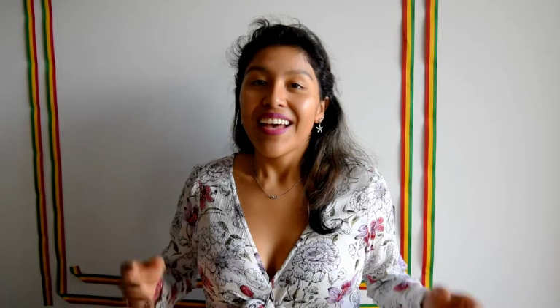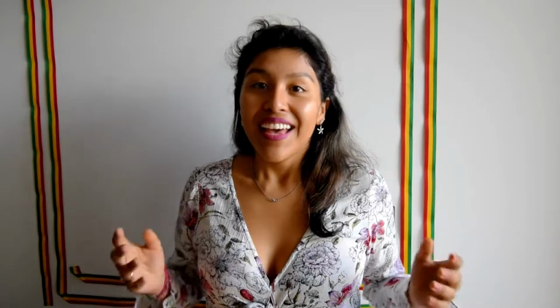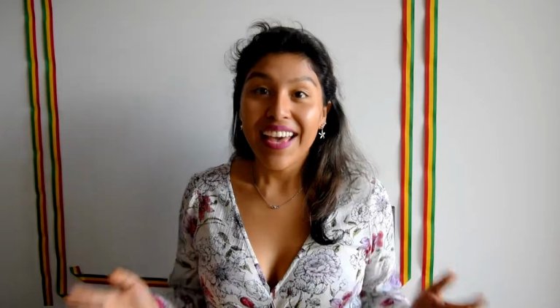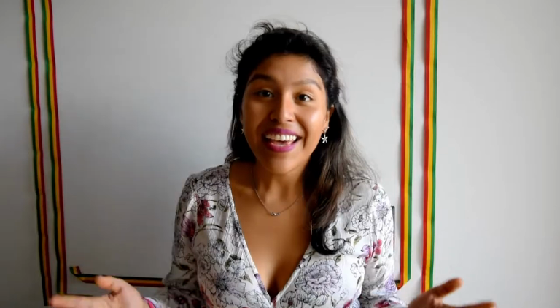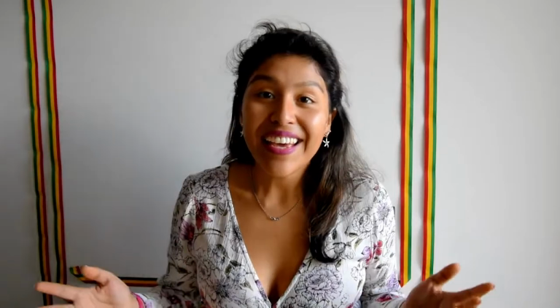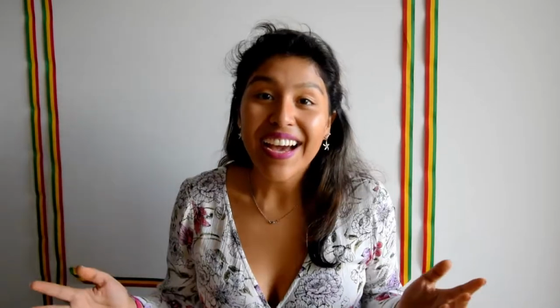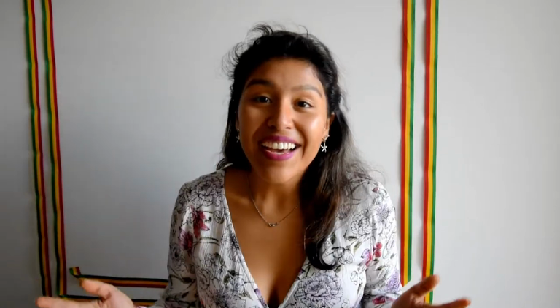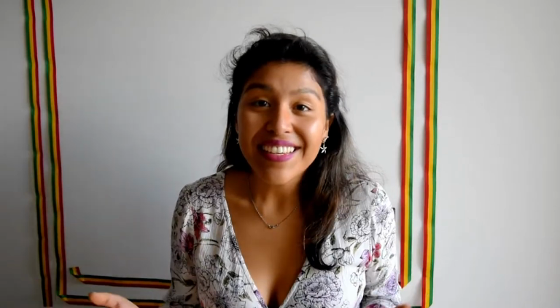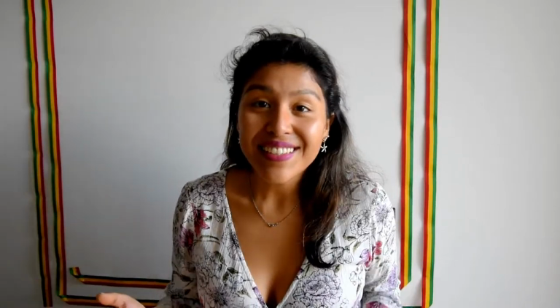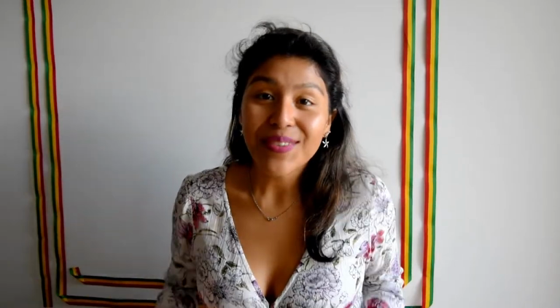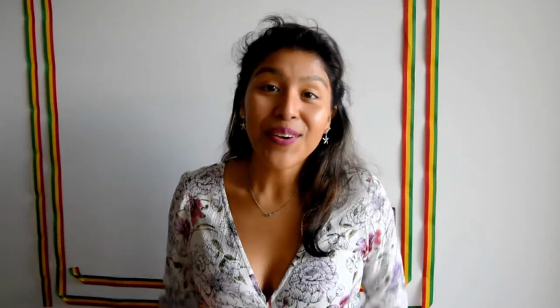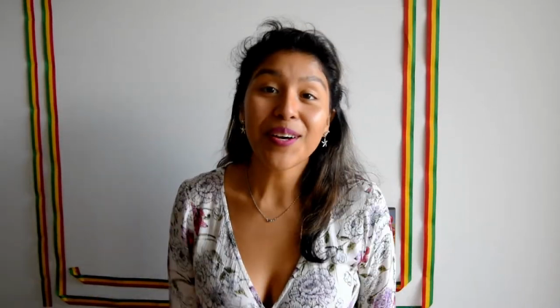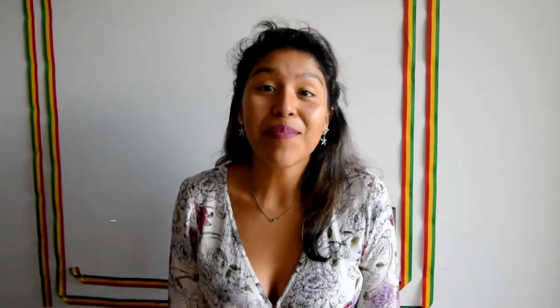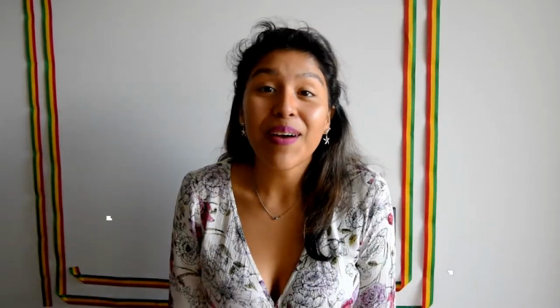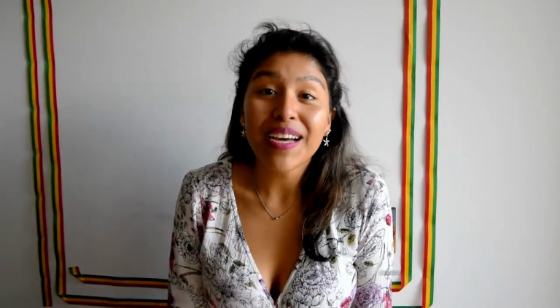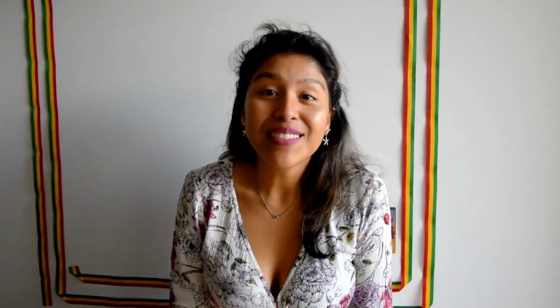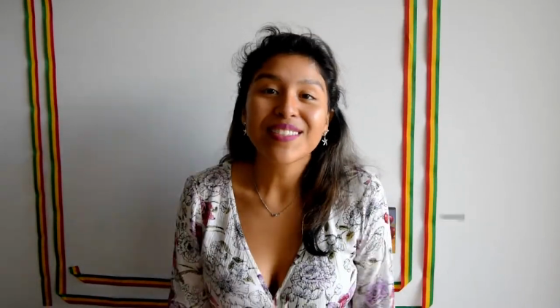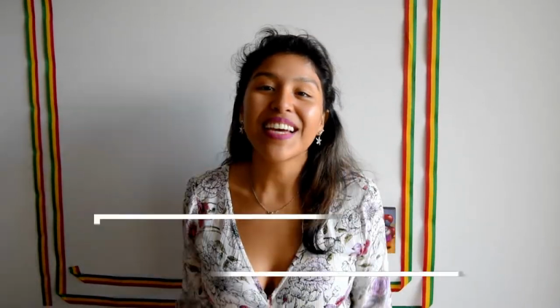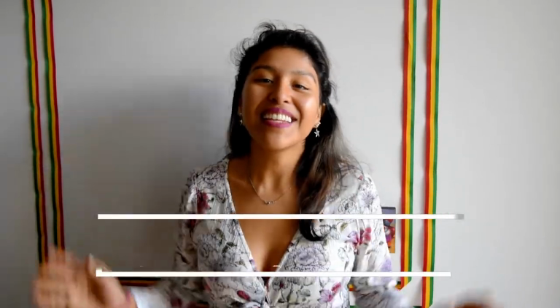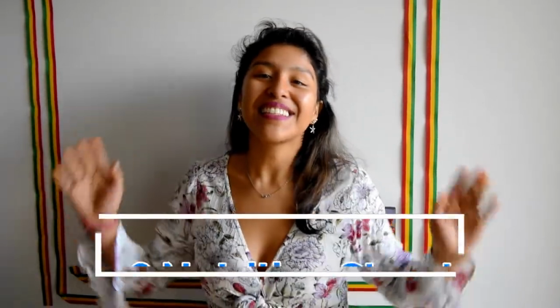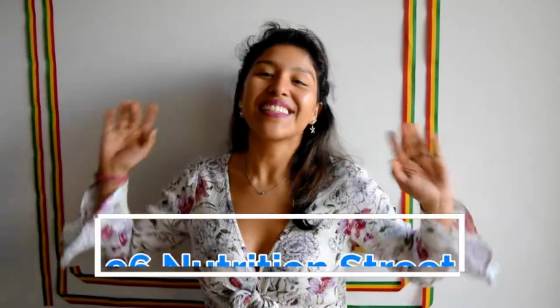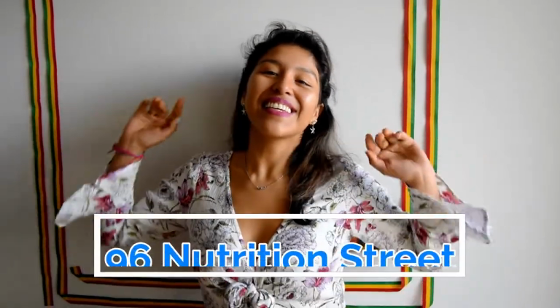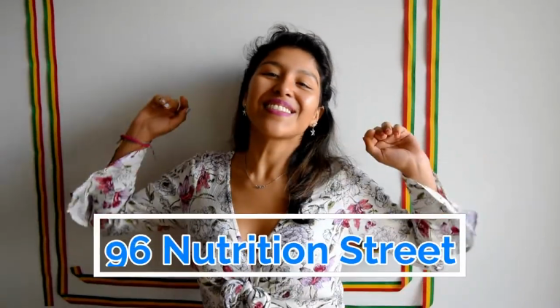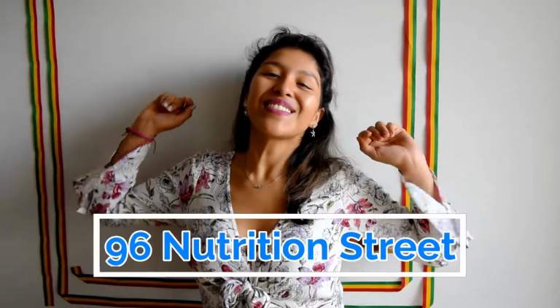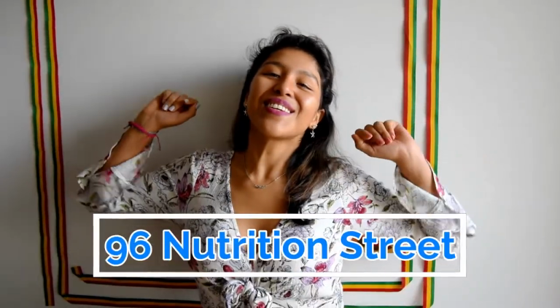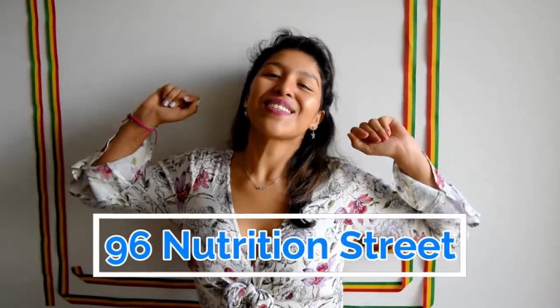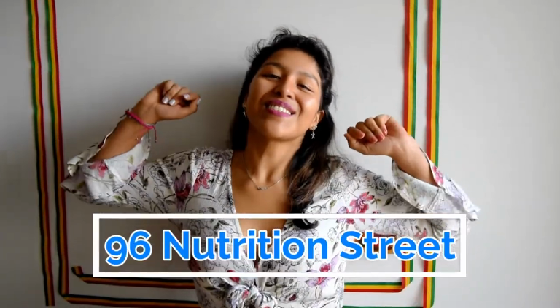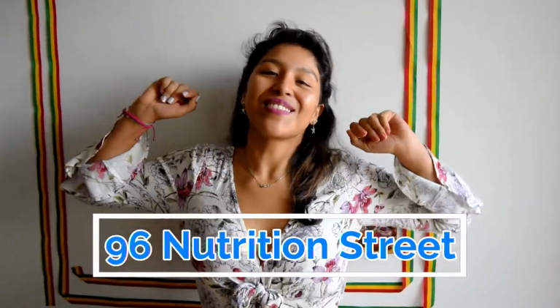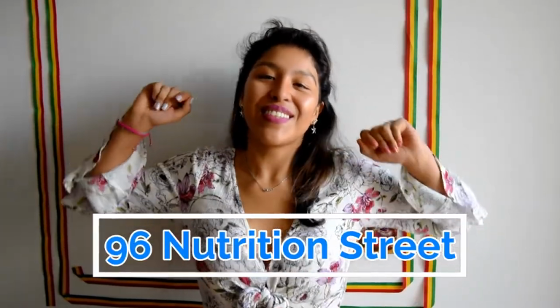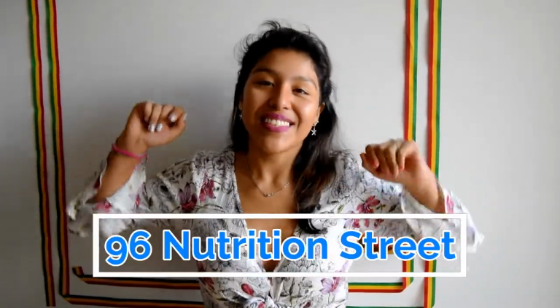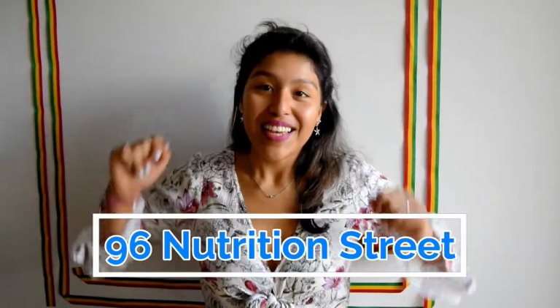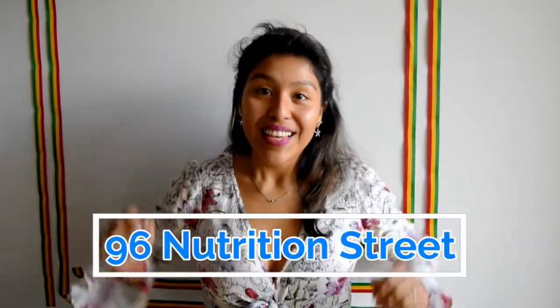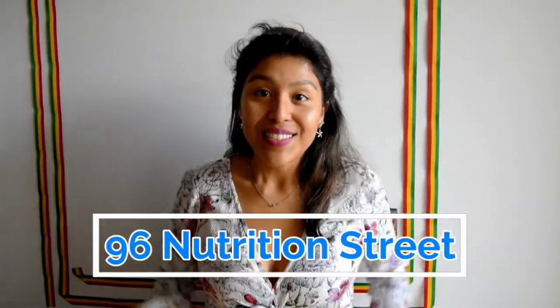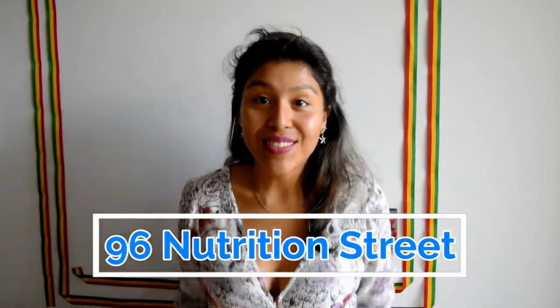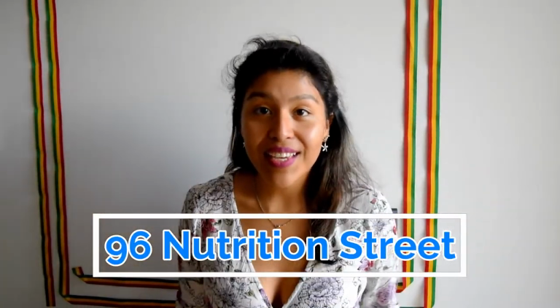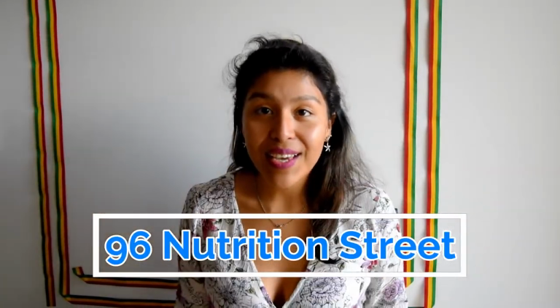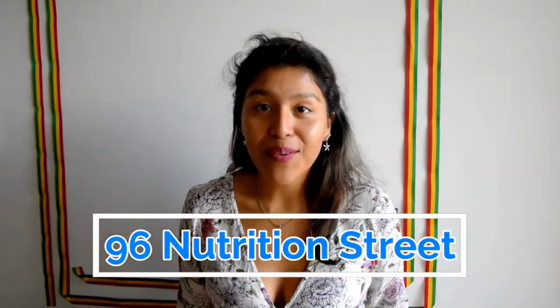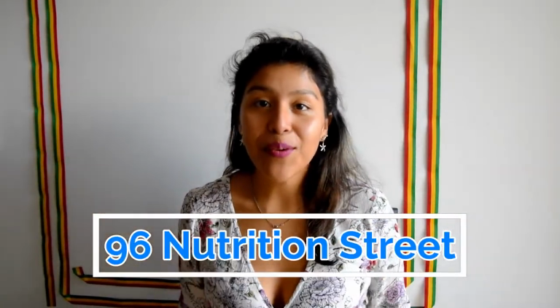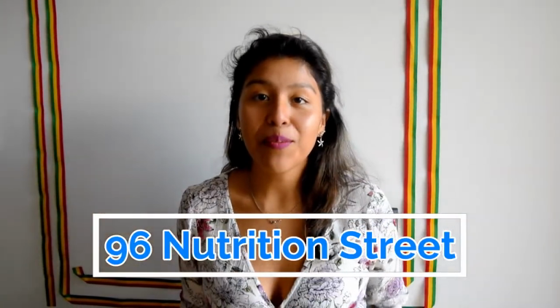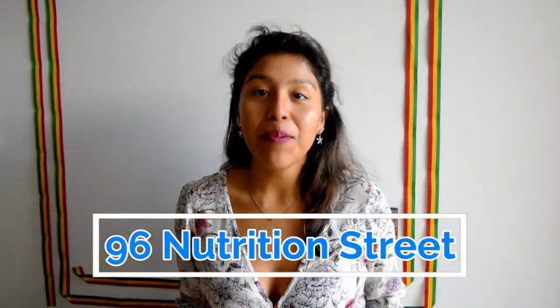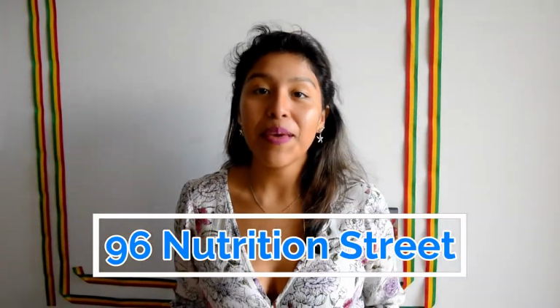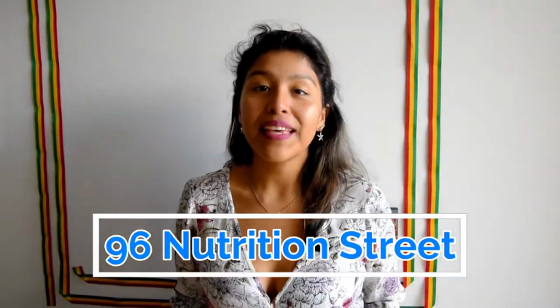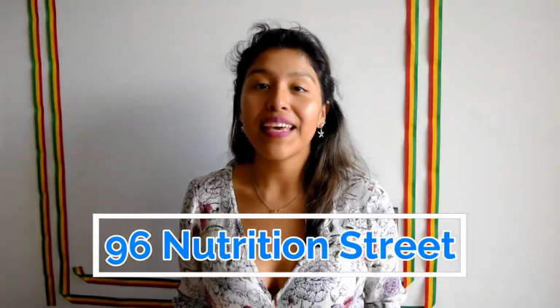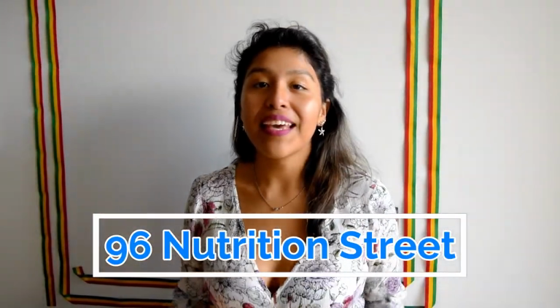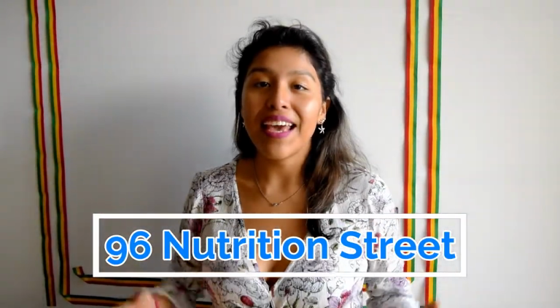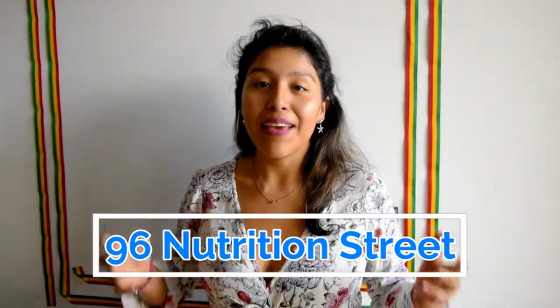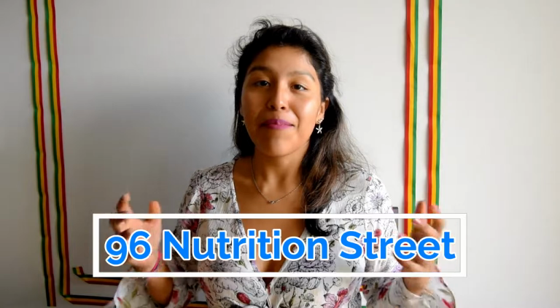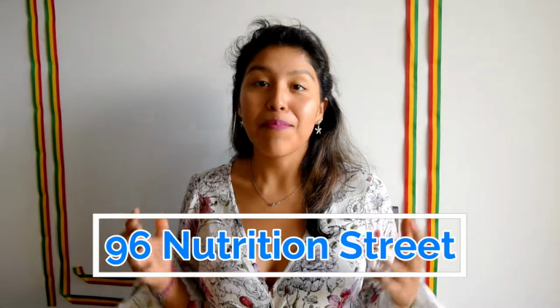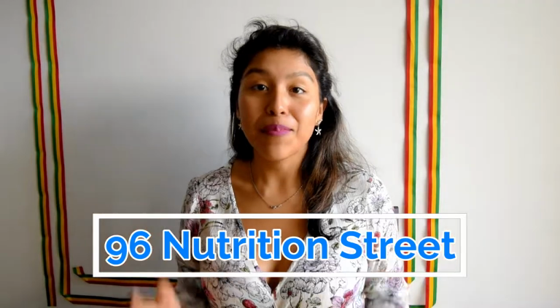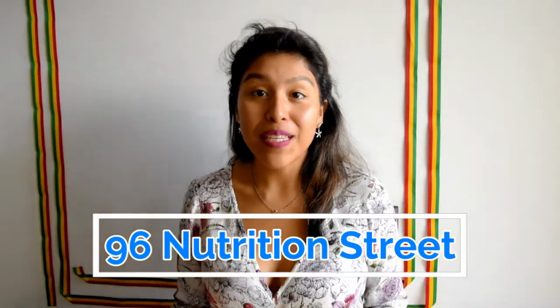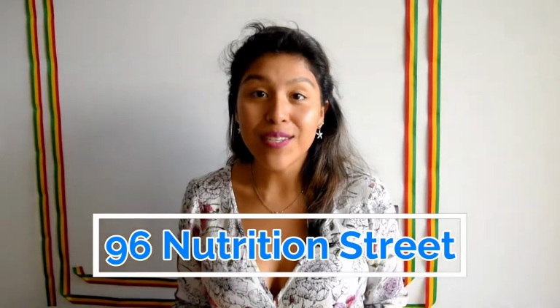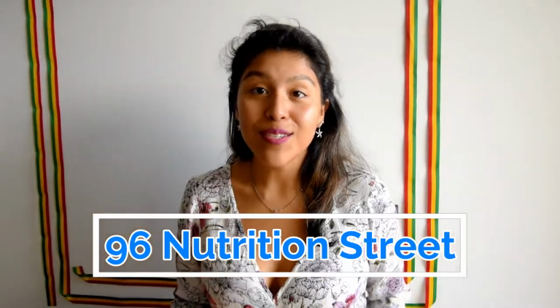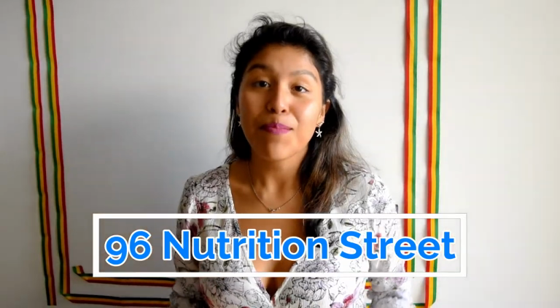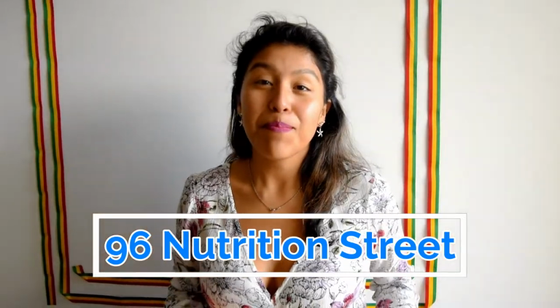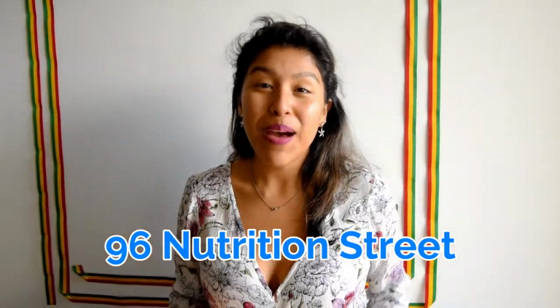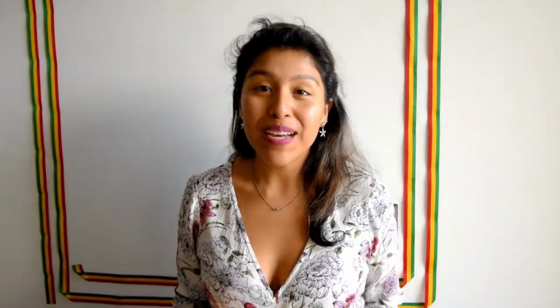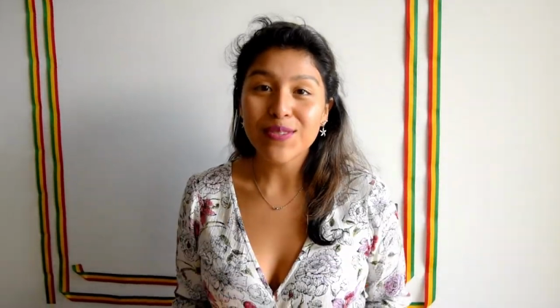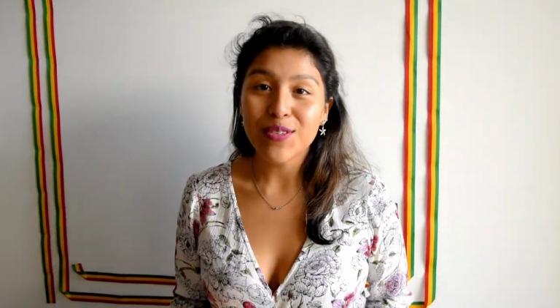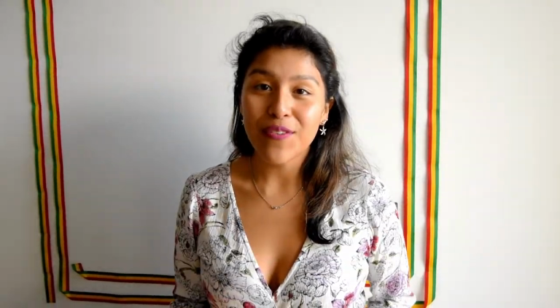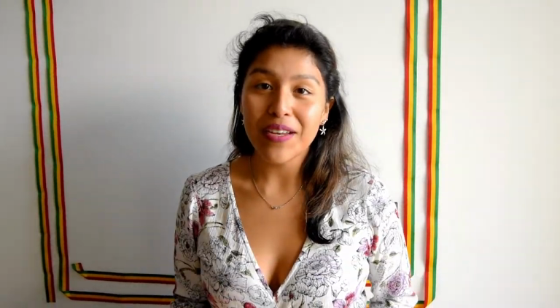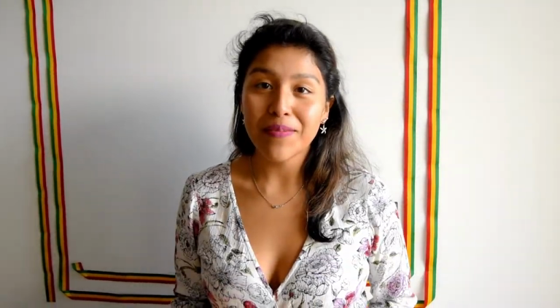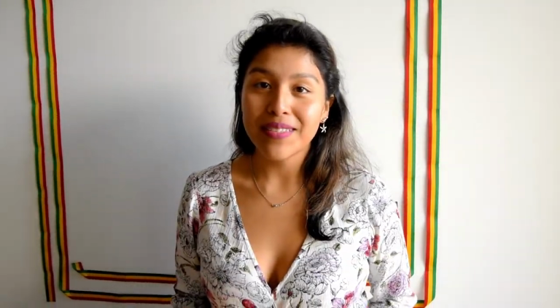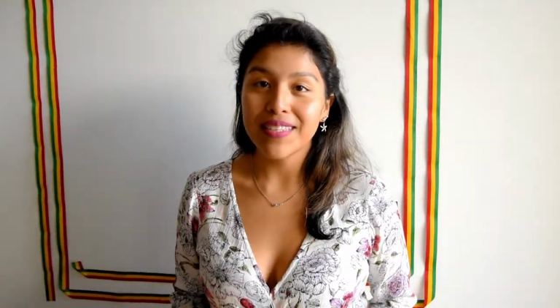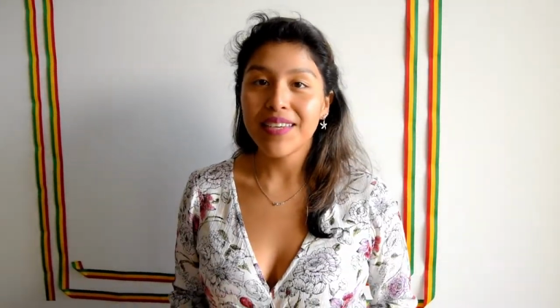Hey guys! Welcome back to 96 Nutrition Street. Today we will be making a dish packed with vitamin D.